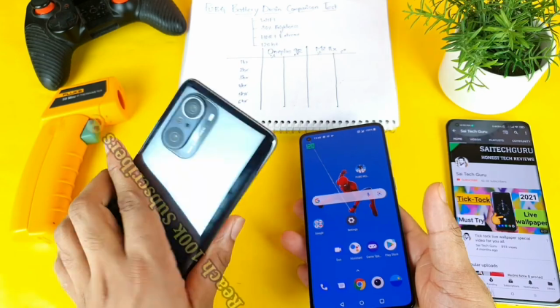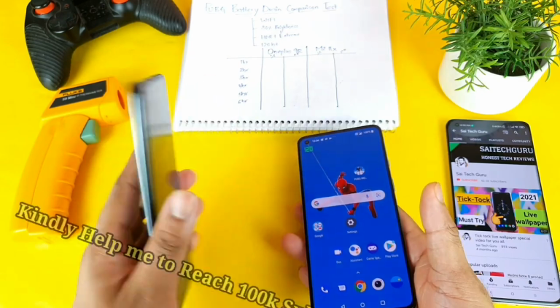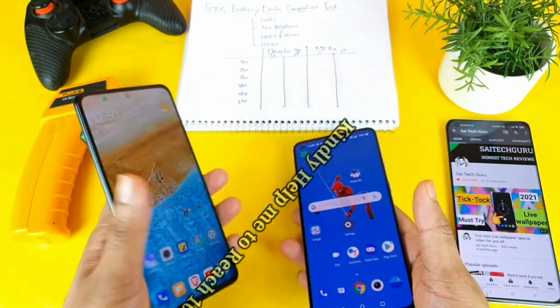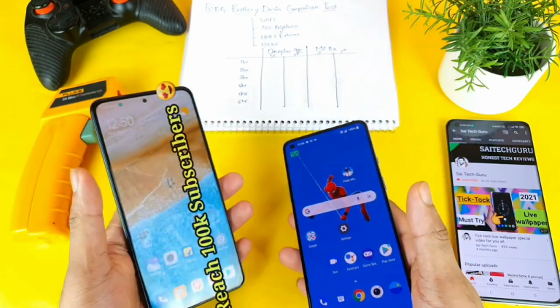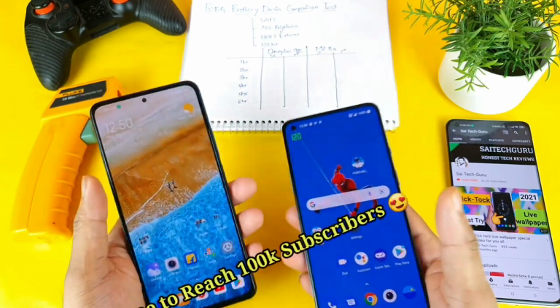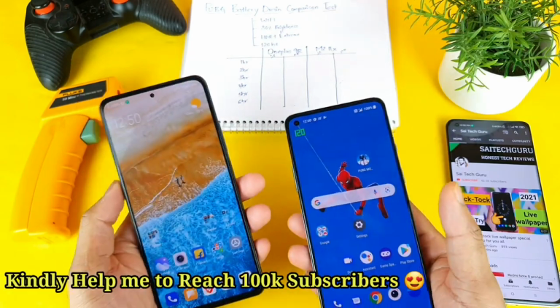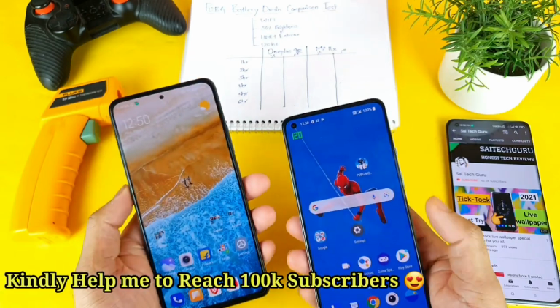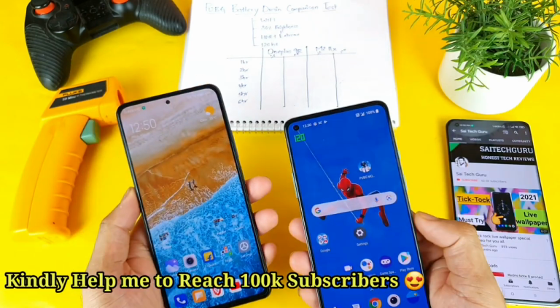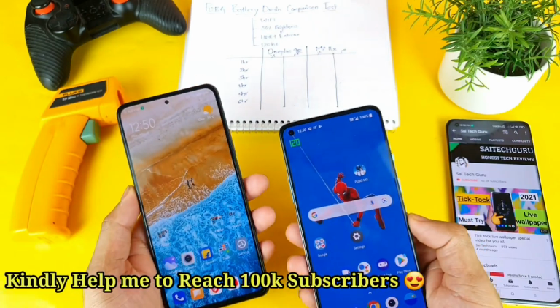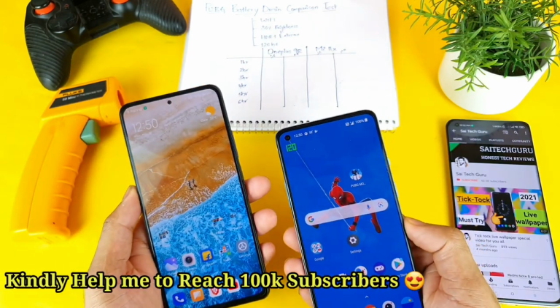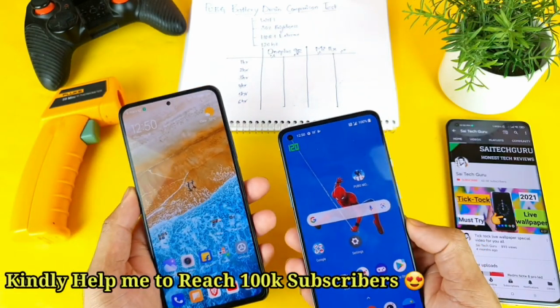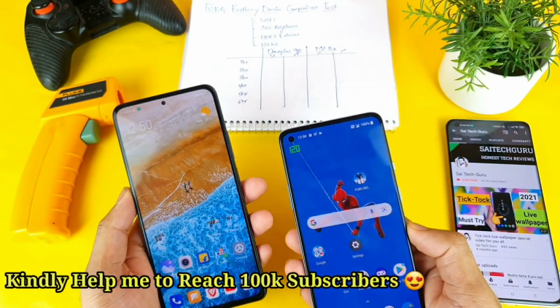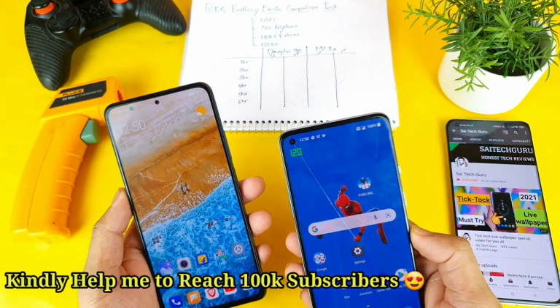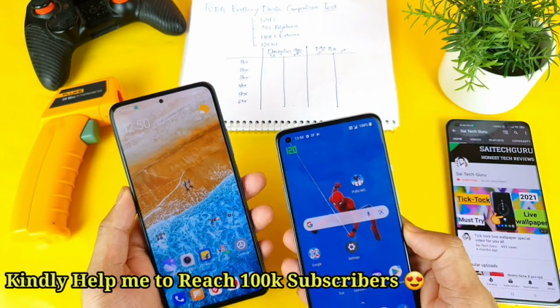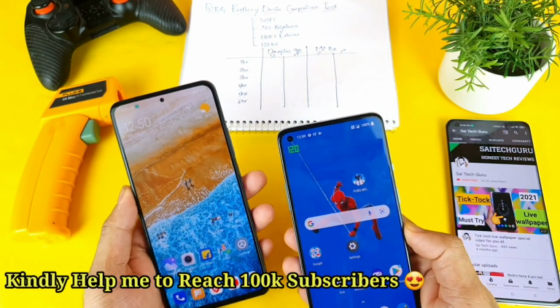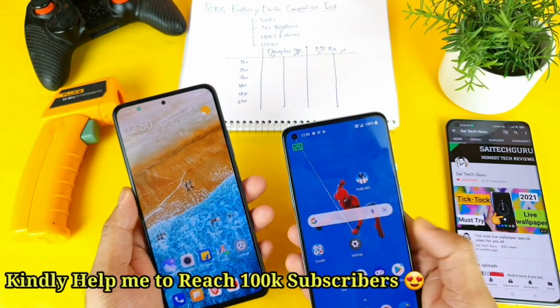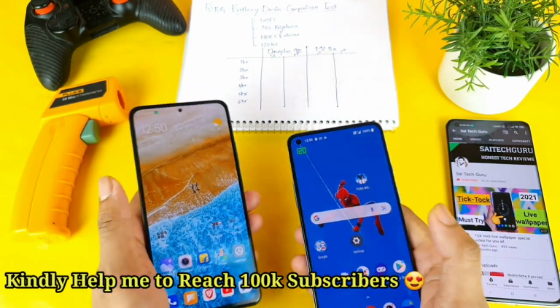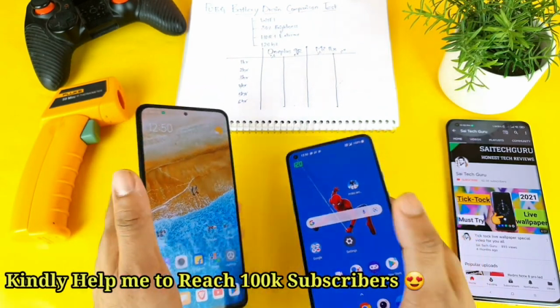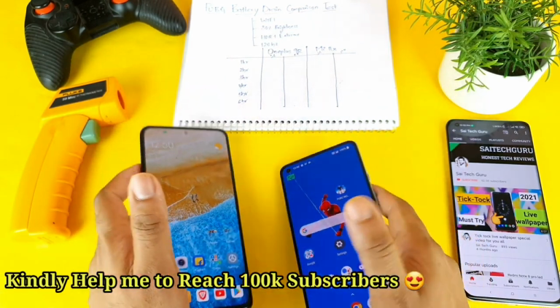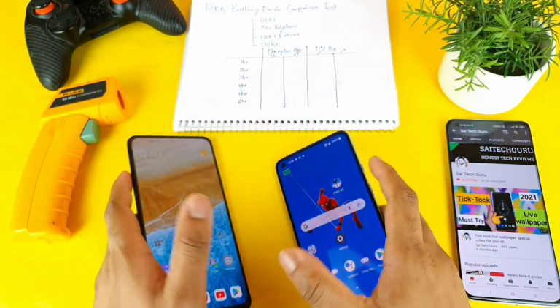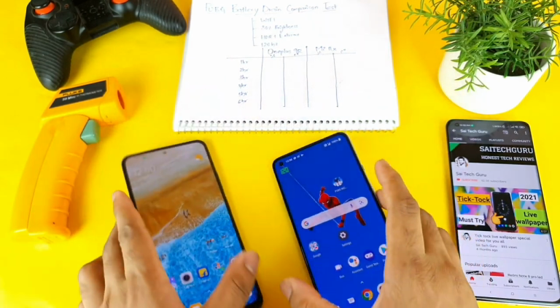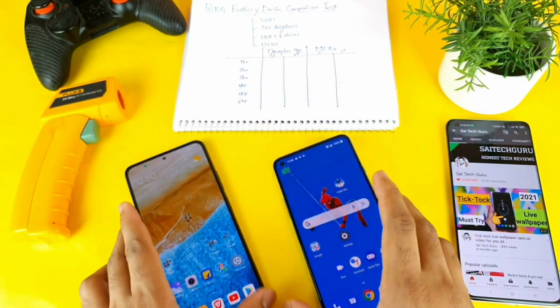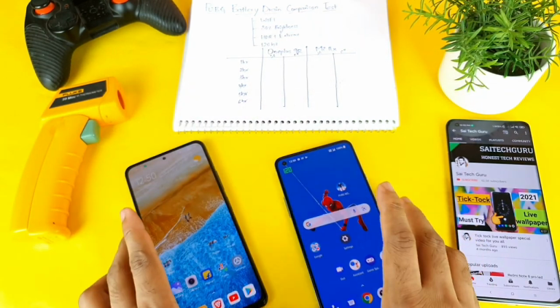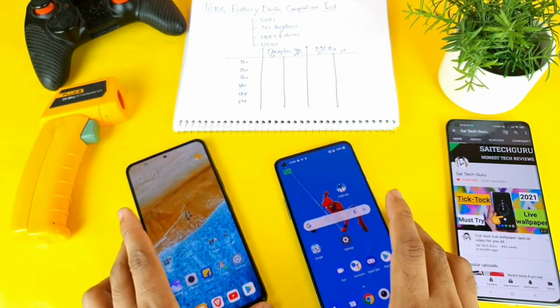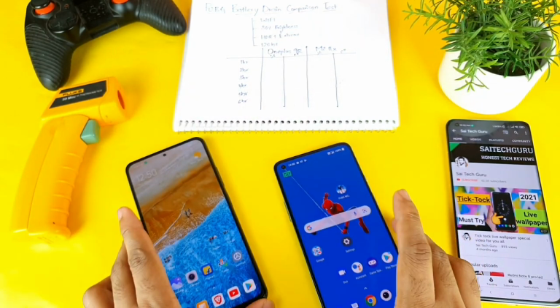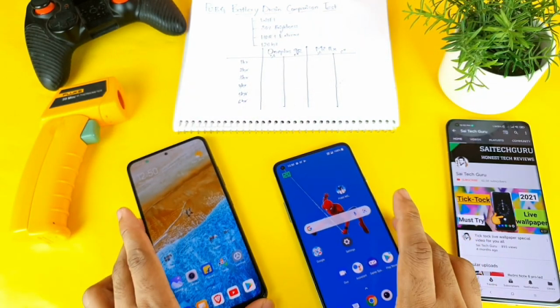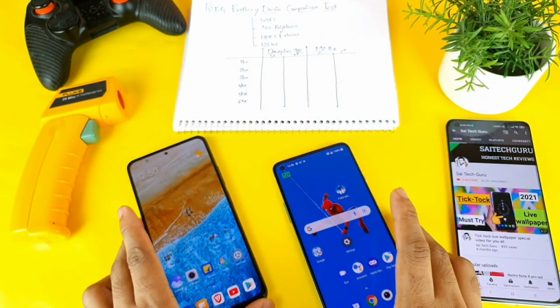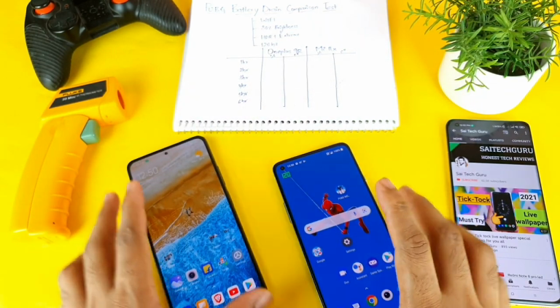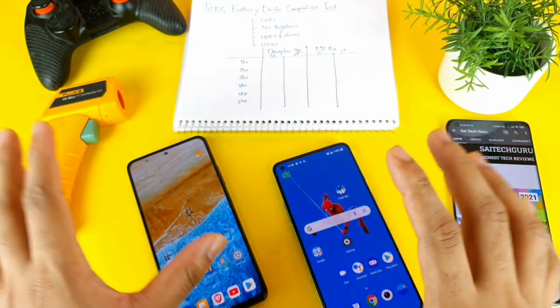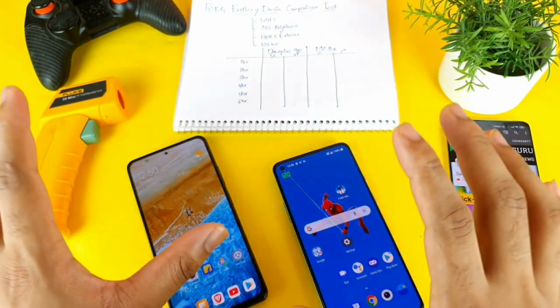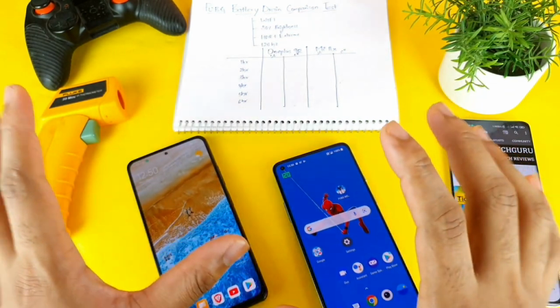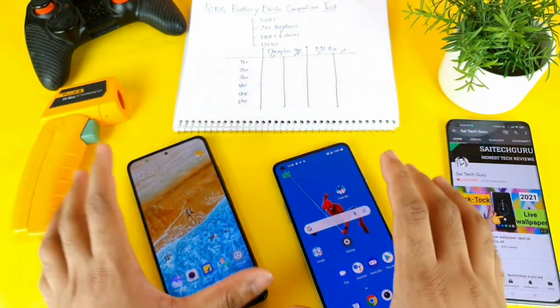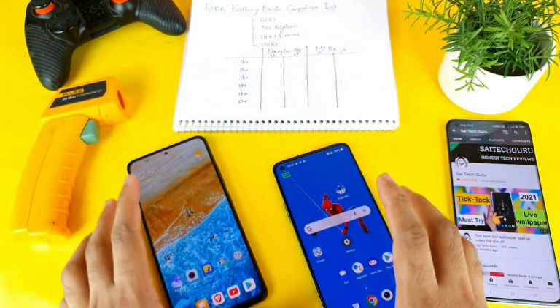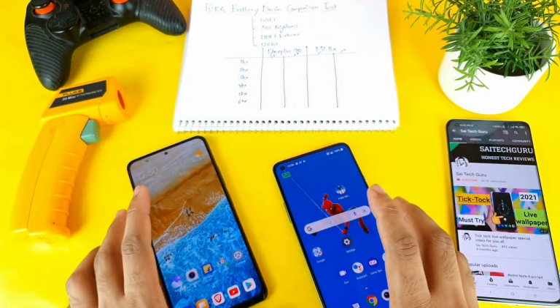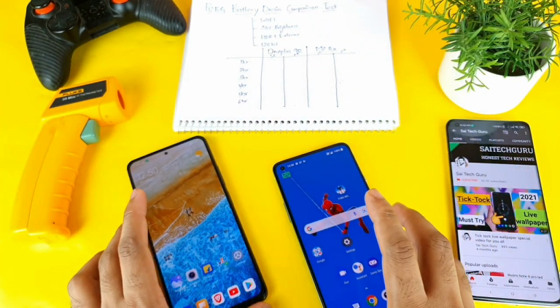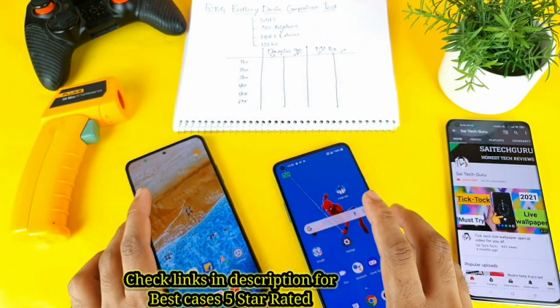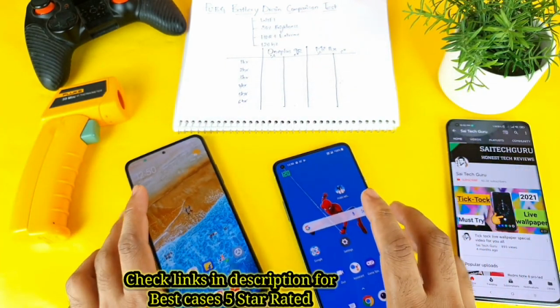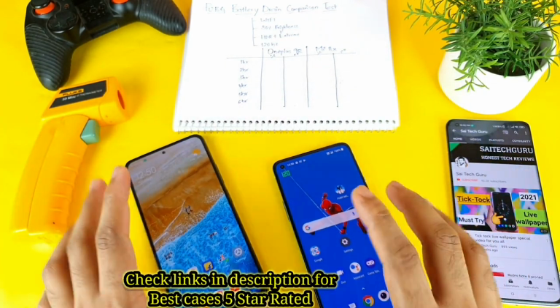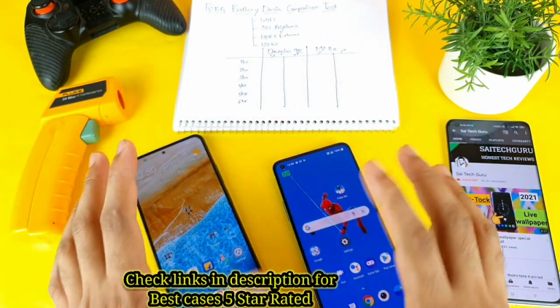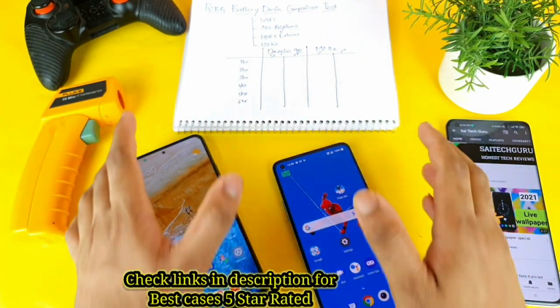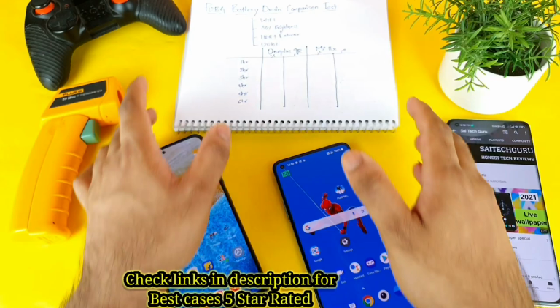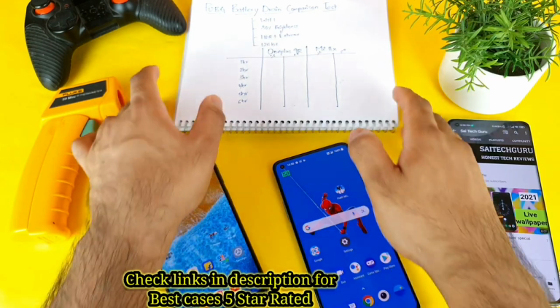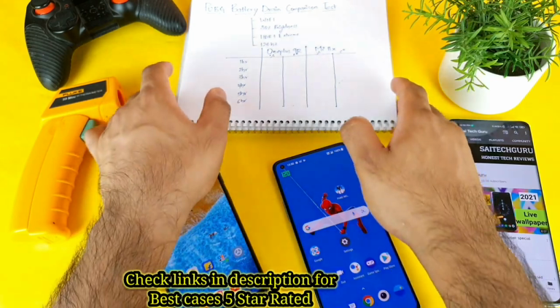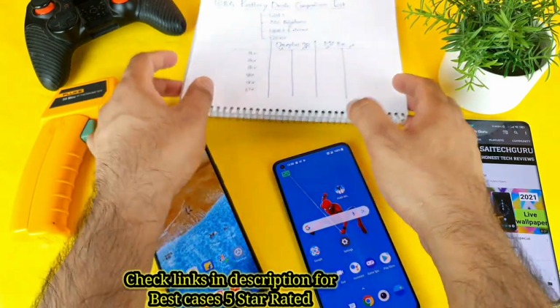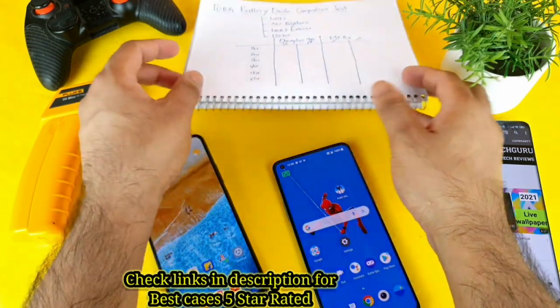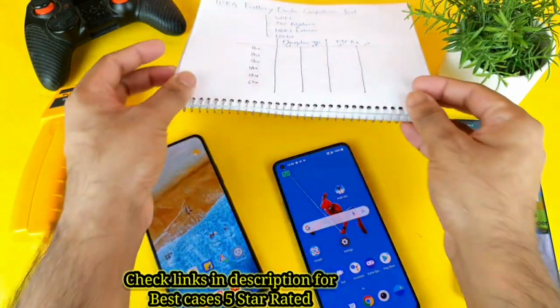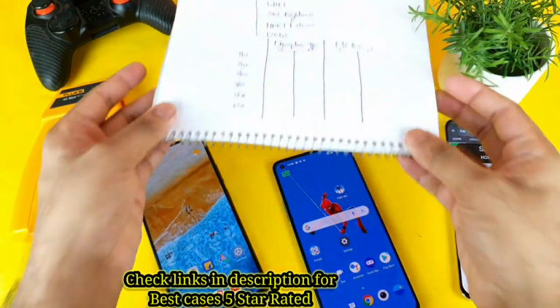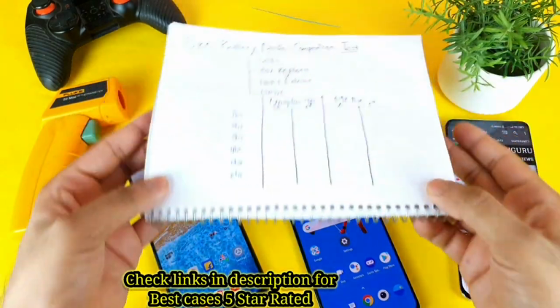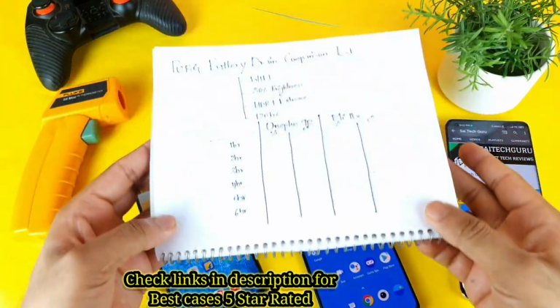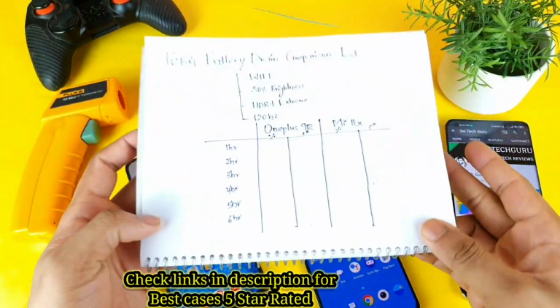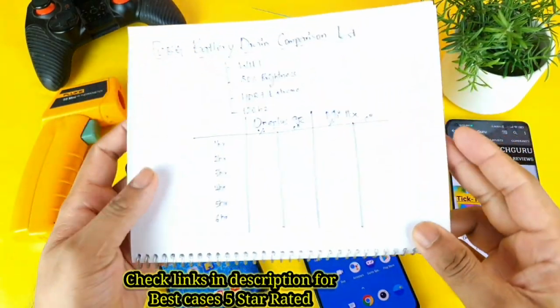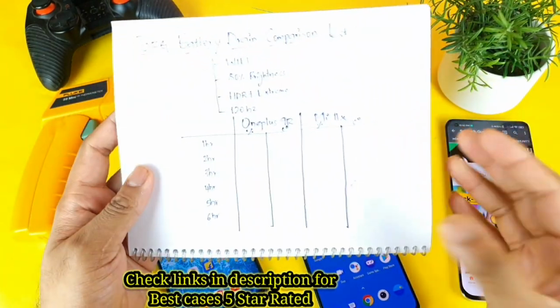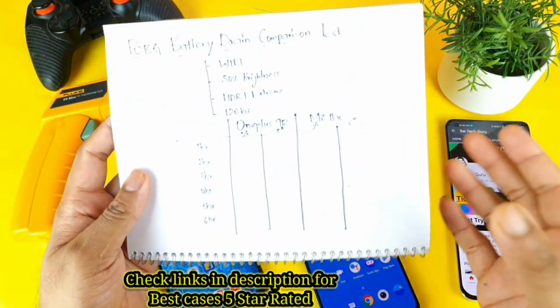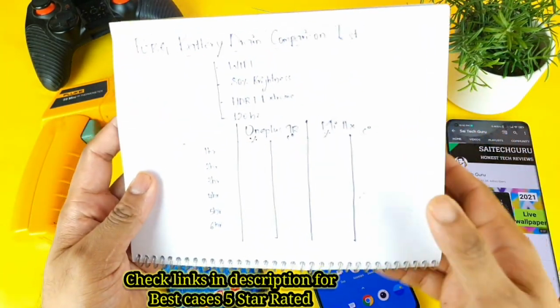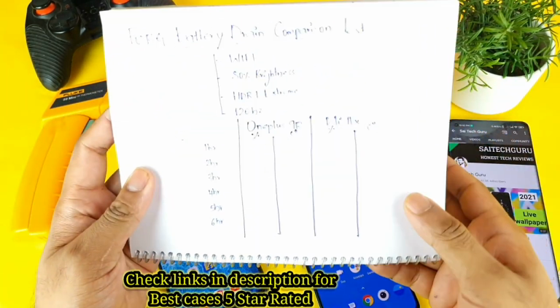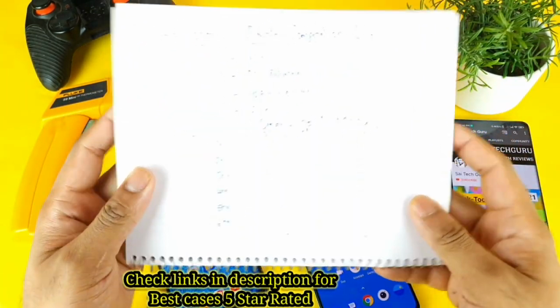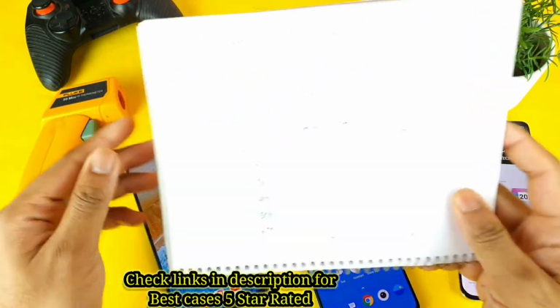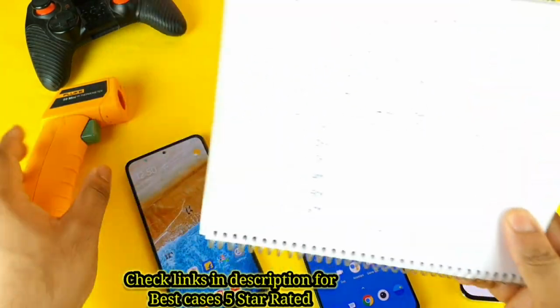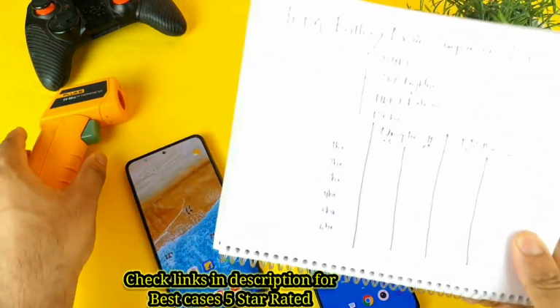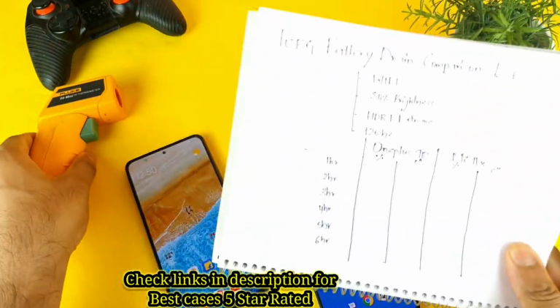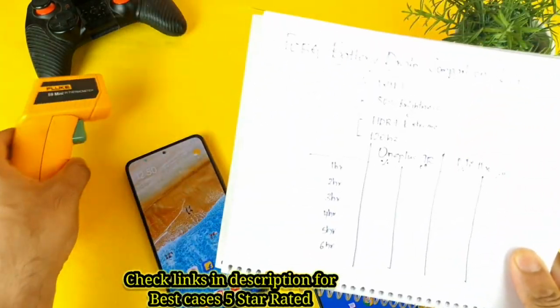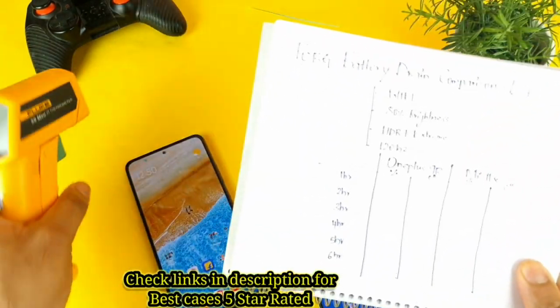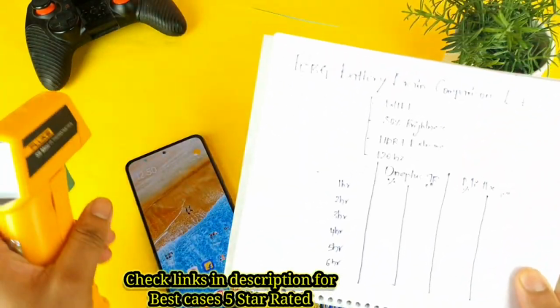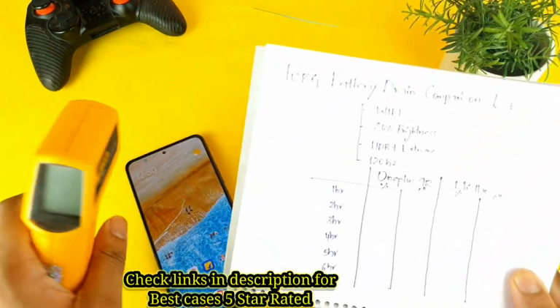So this is the most requested video, which phone will be having the better battery backup. And this is a combined video where you will get to know the results for the temperature readings as well.